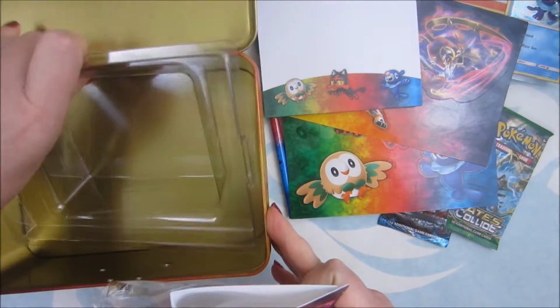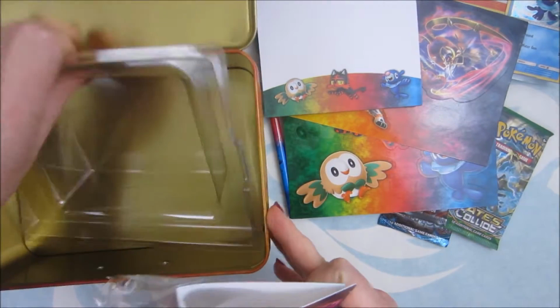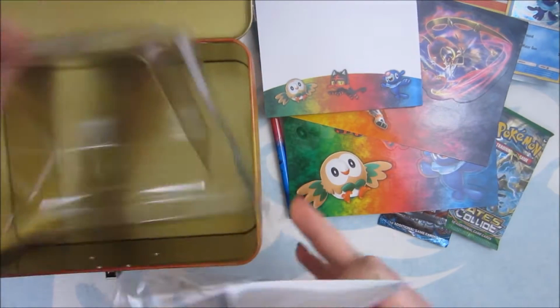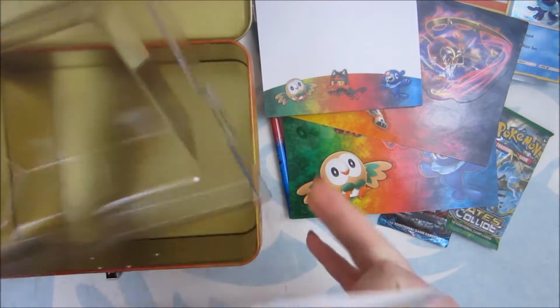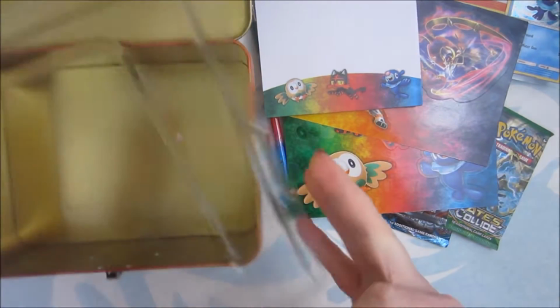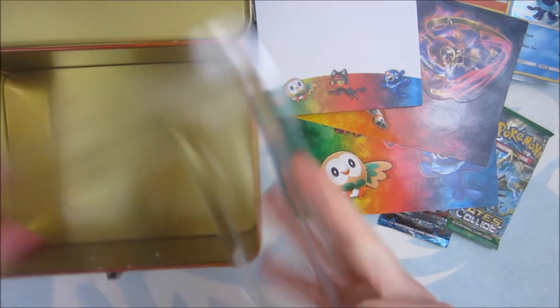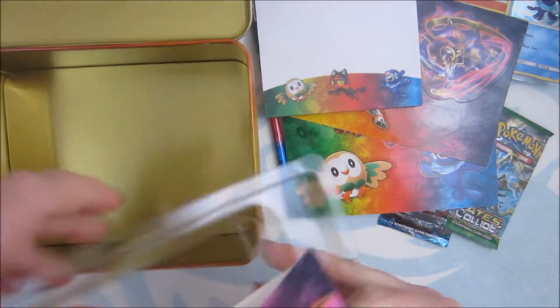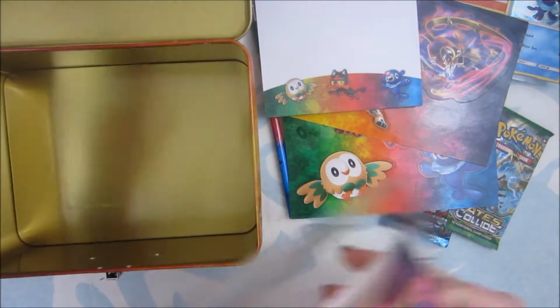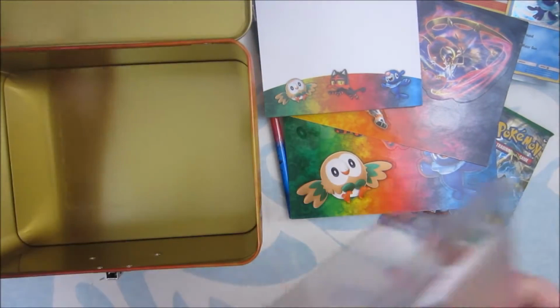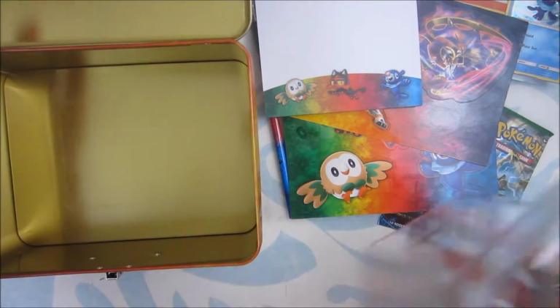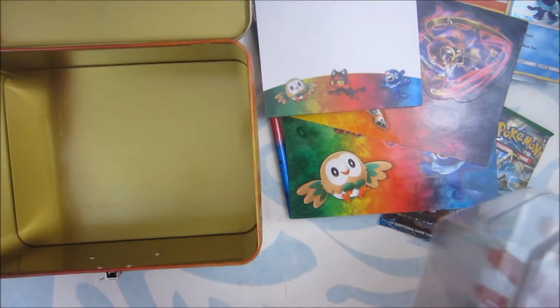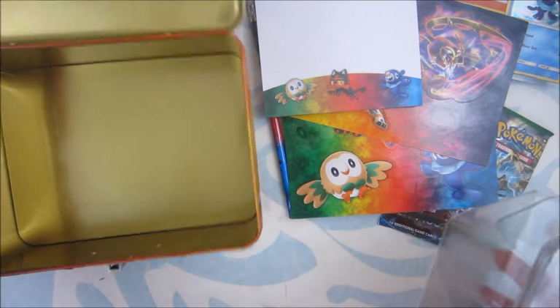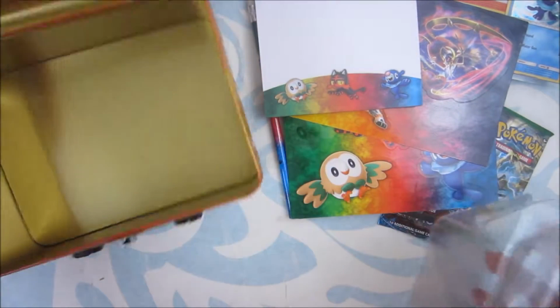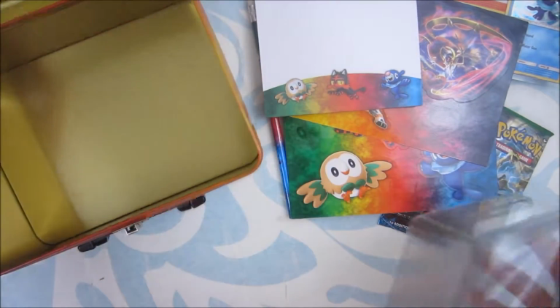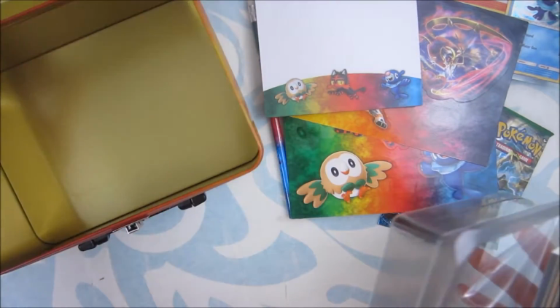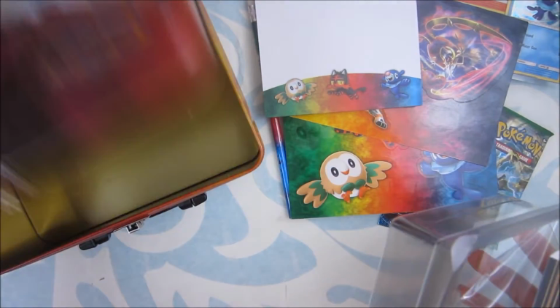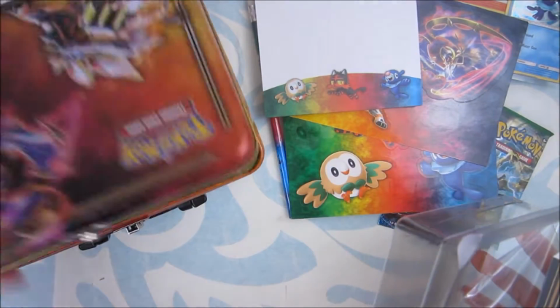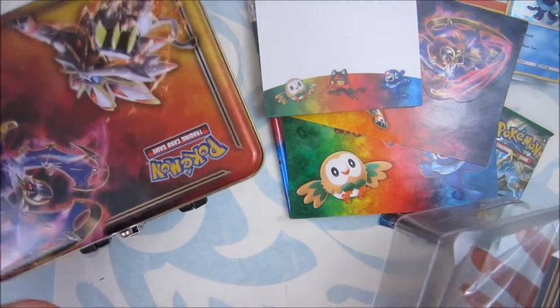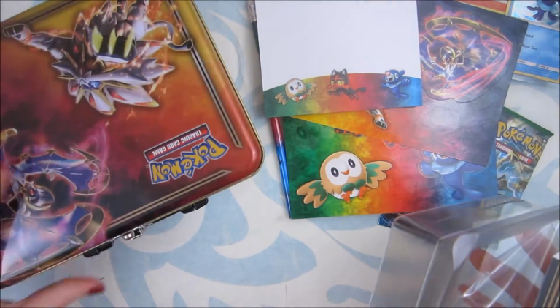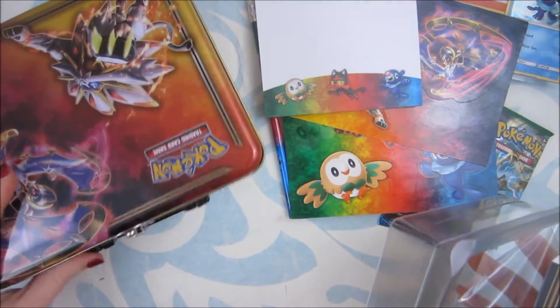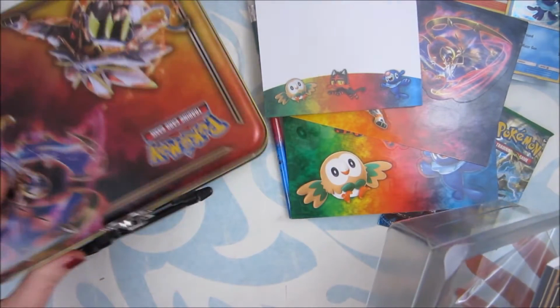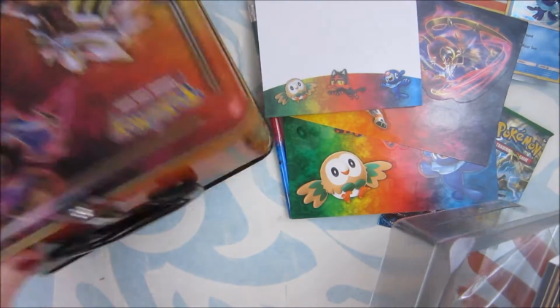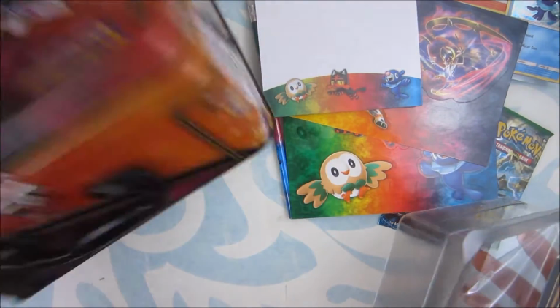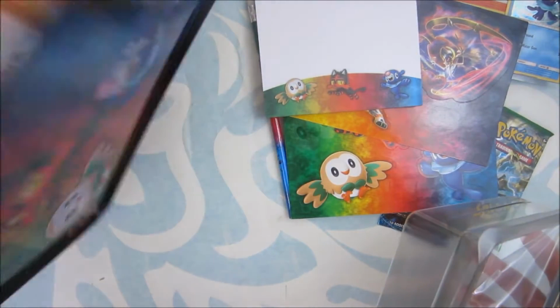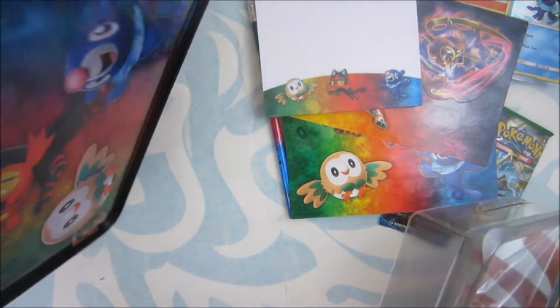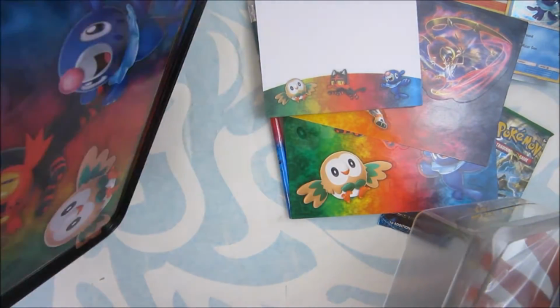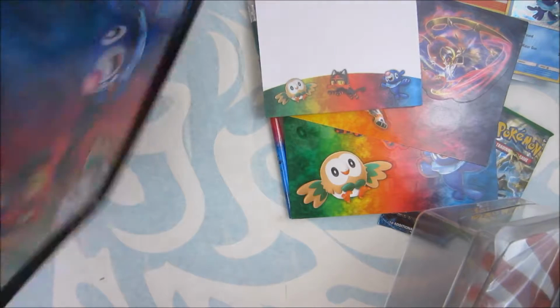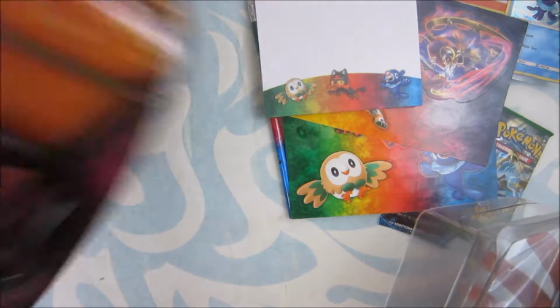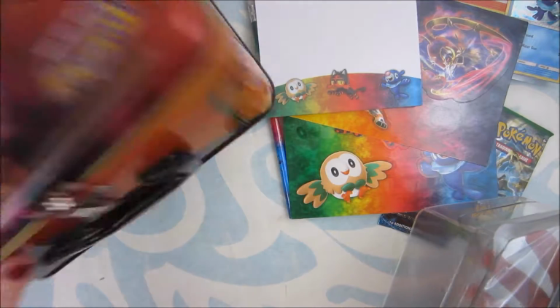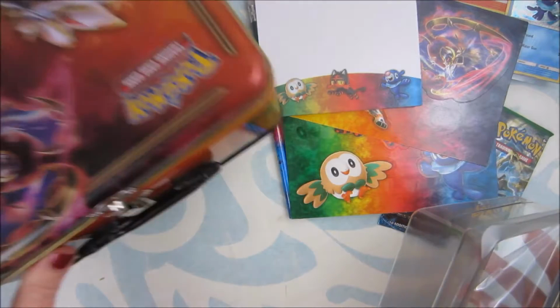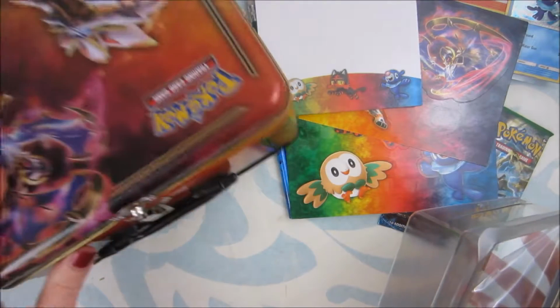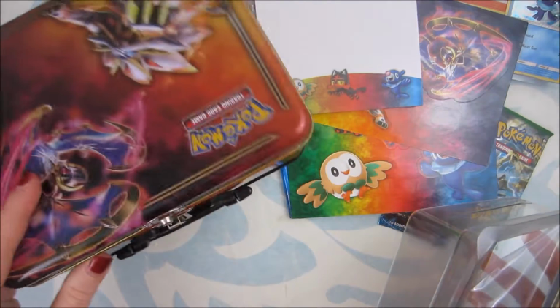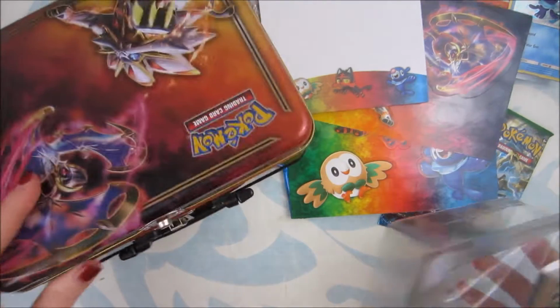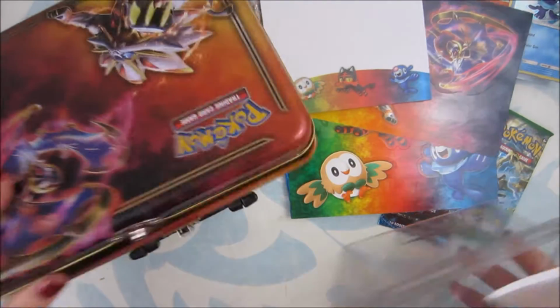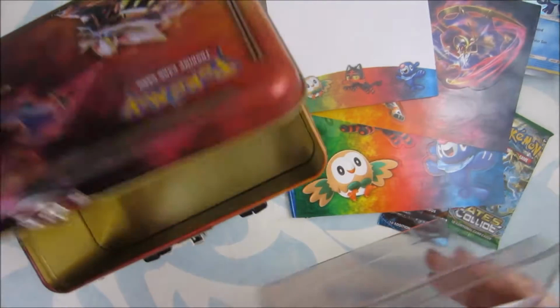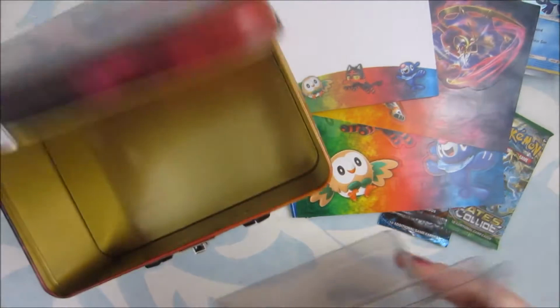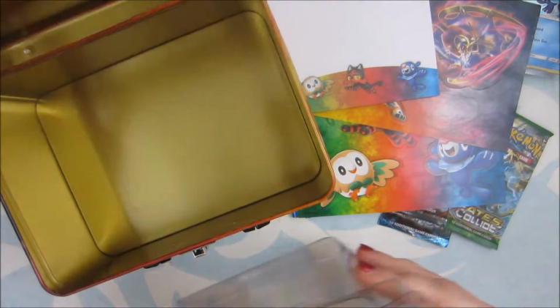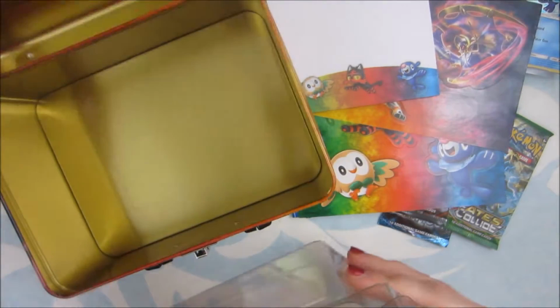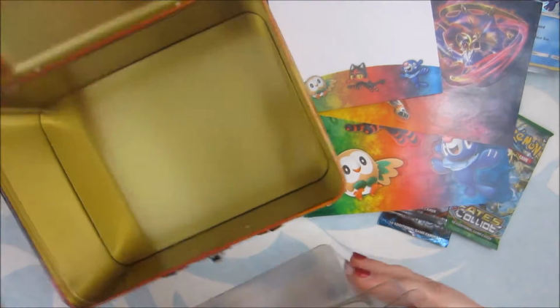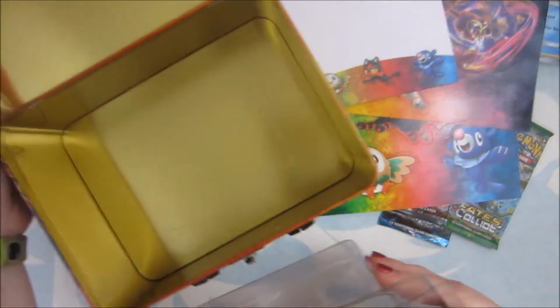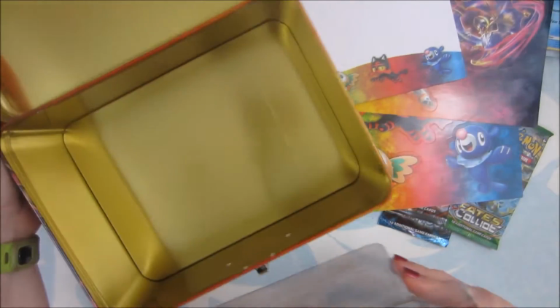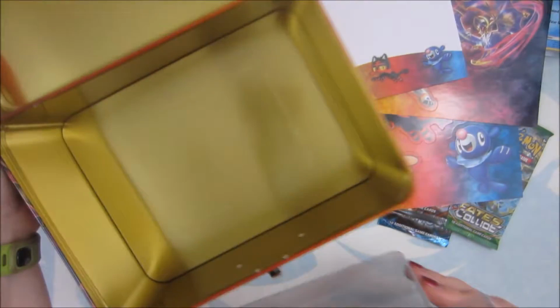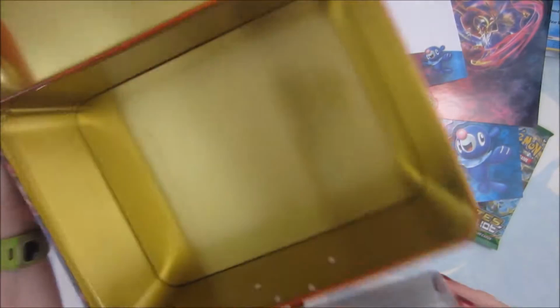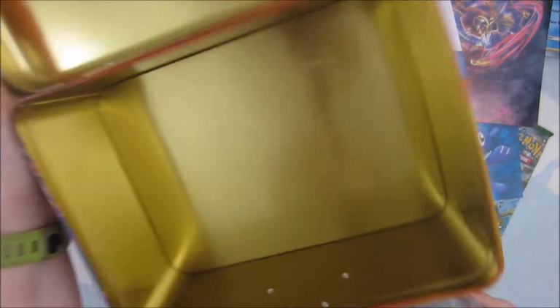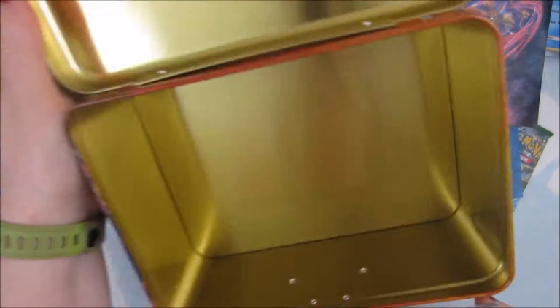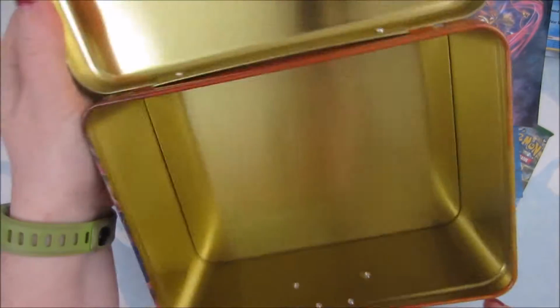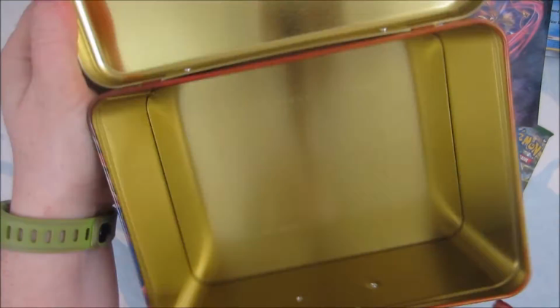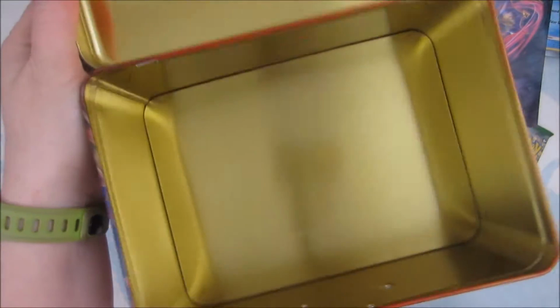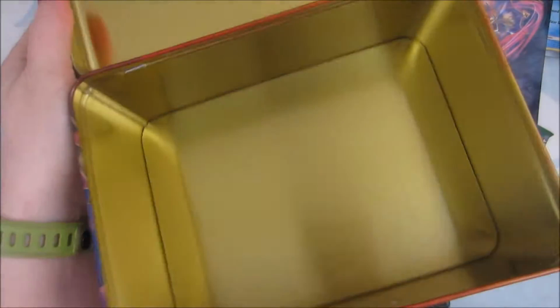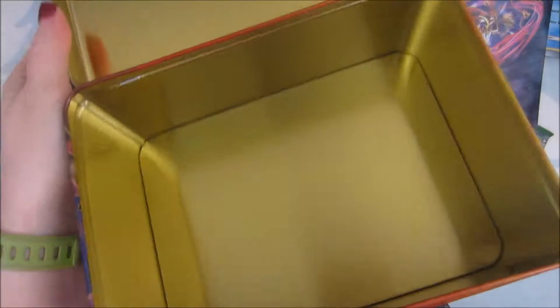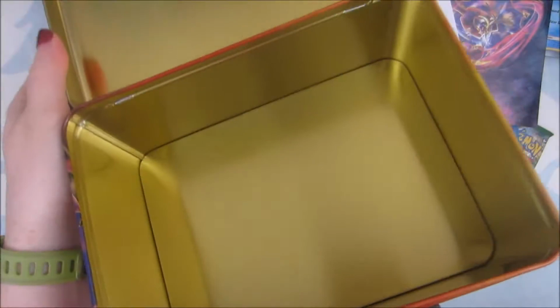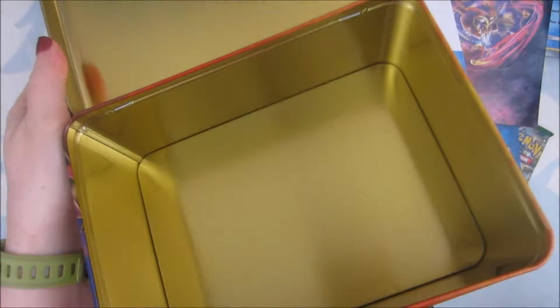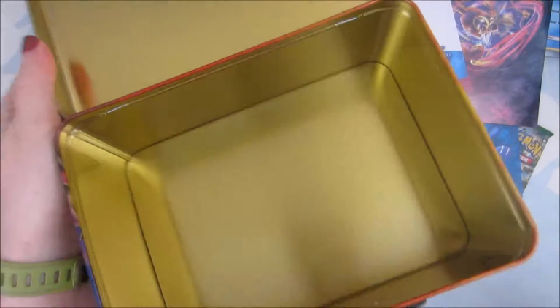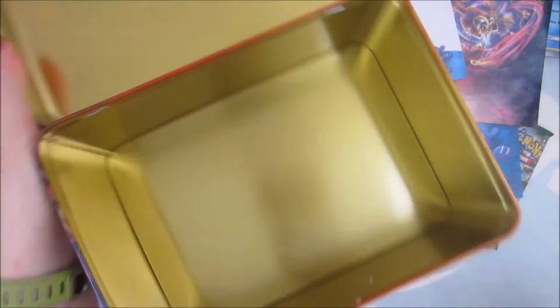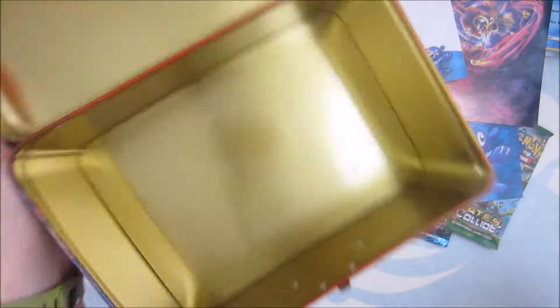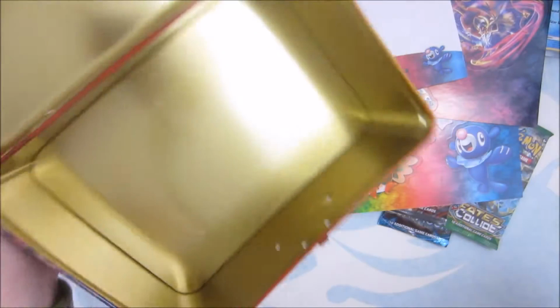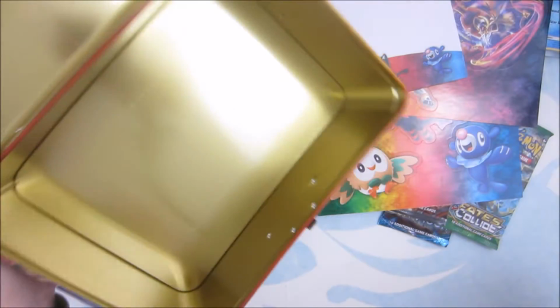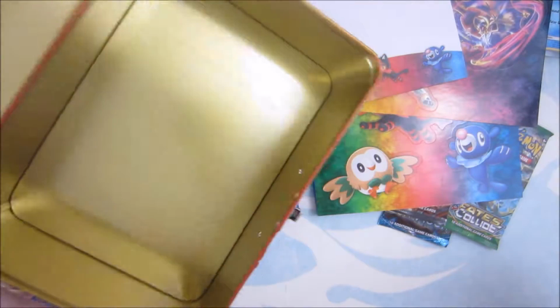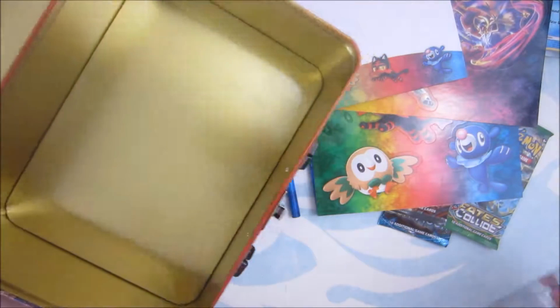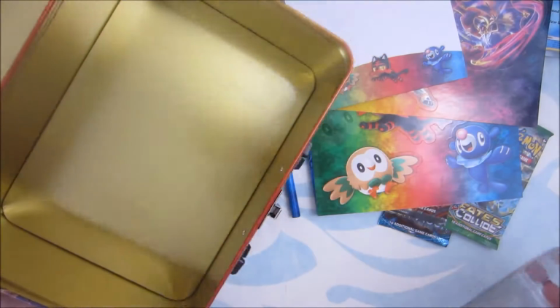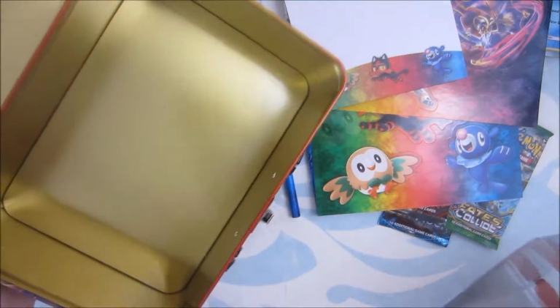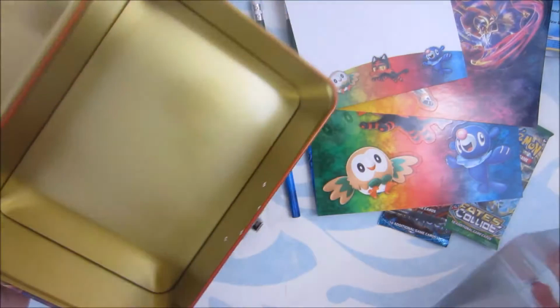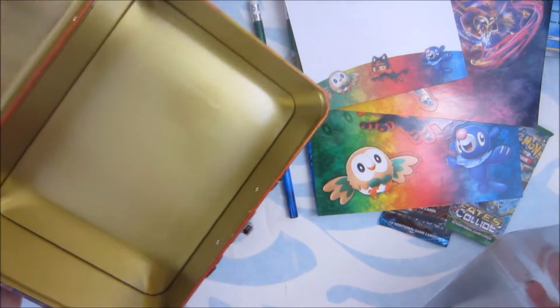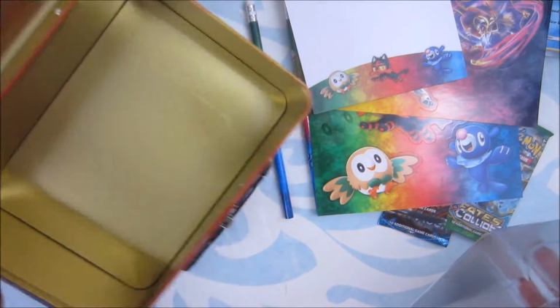Actually, it can be used as a lunchbox. Also can be used as storage. Very nifty.